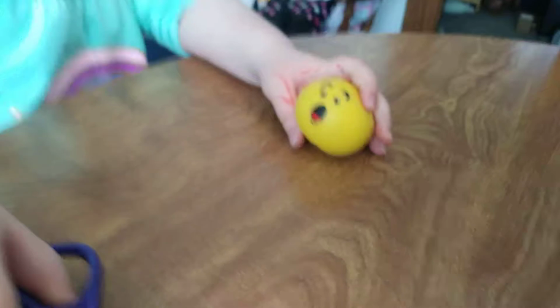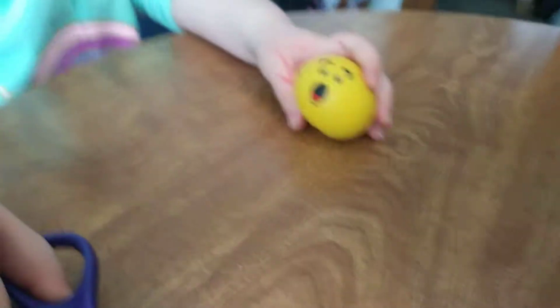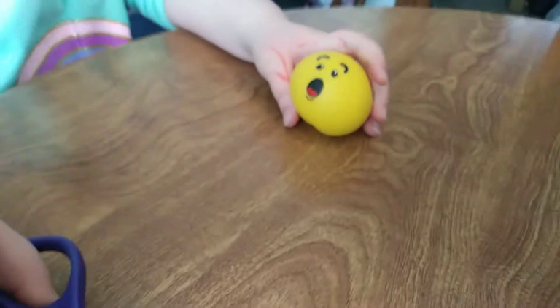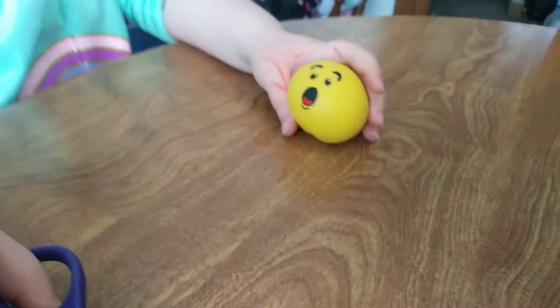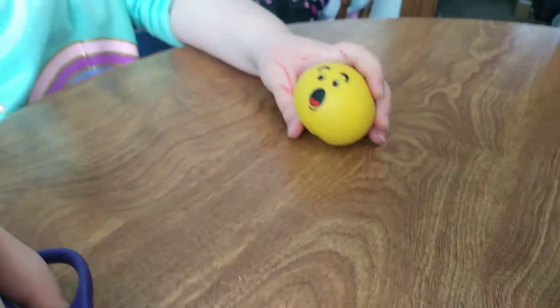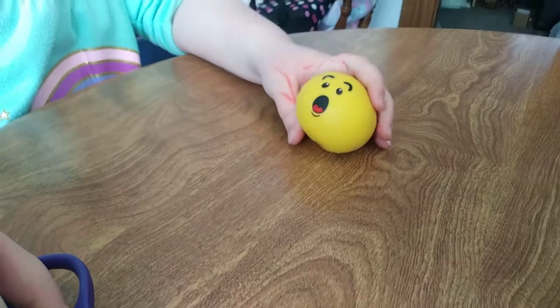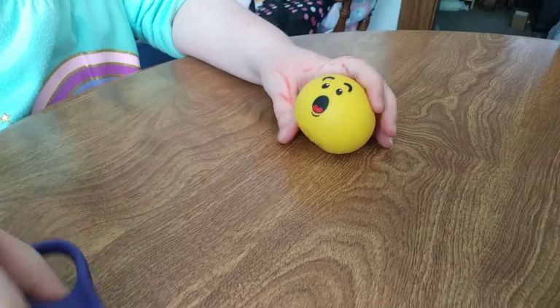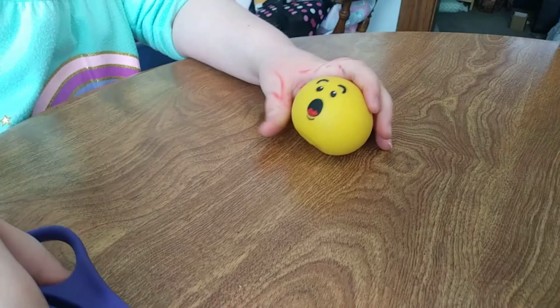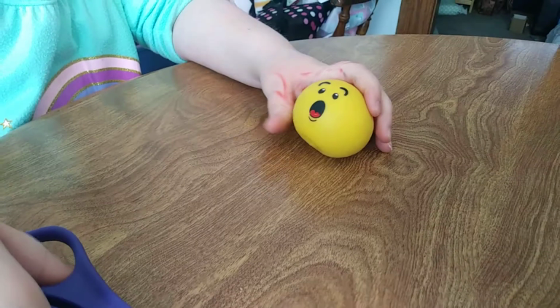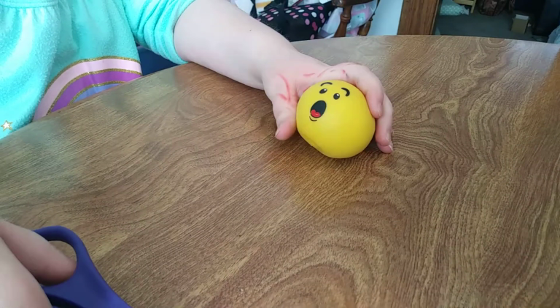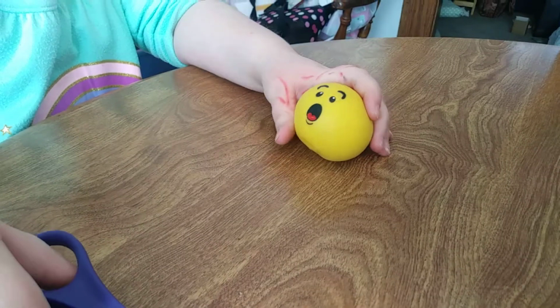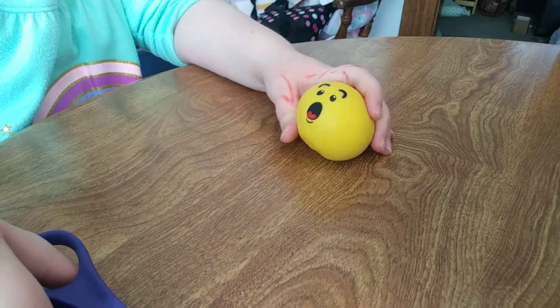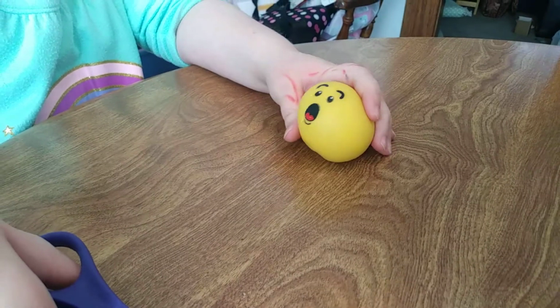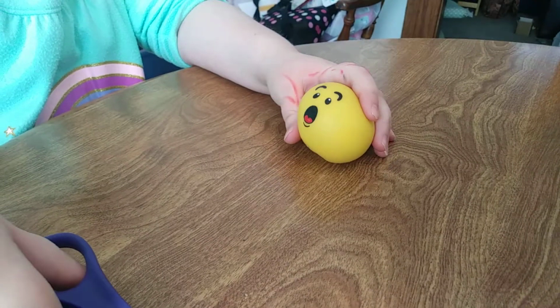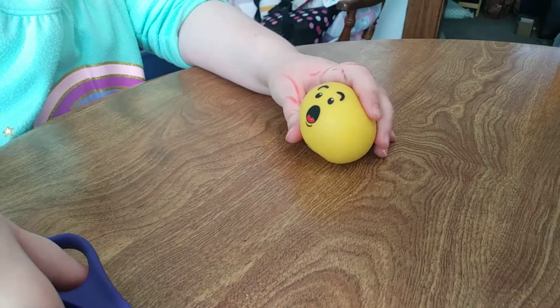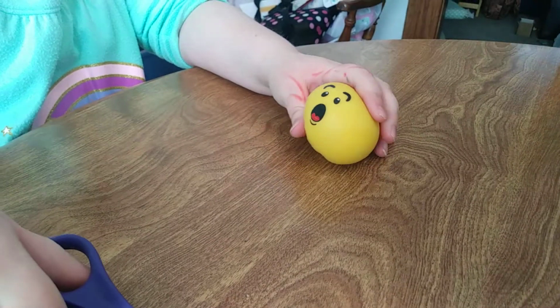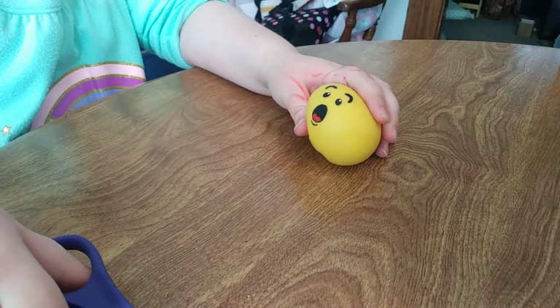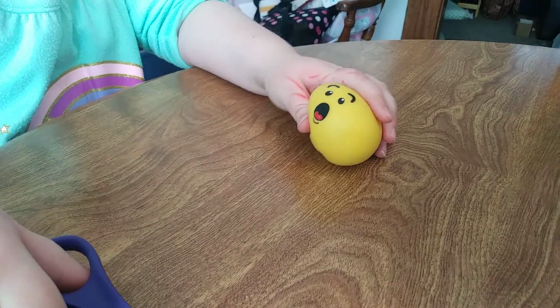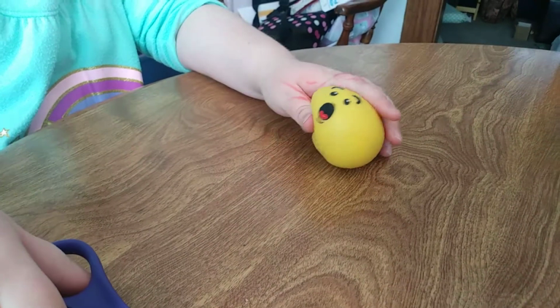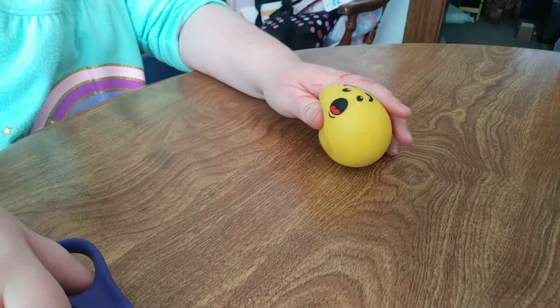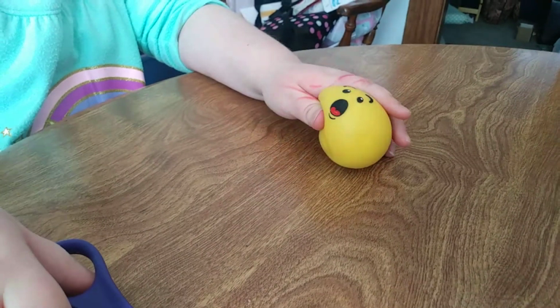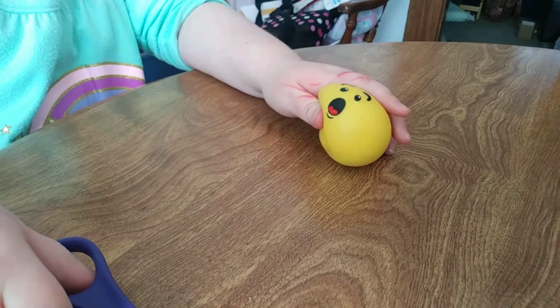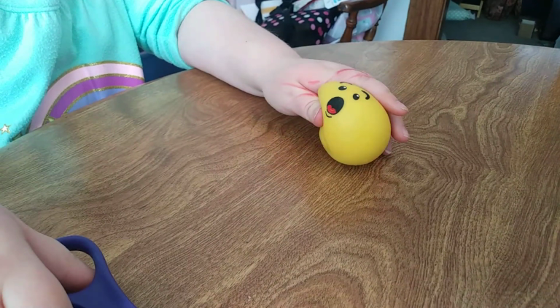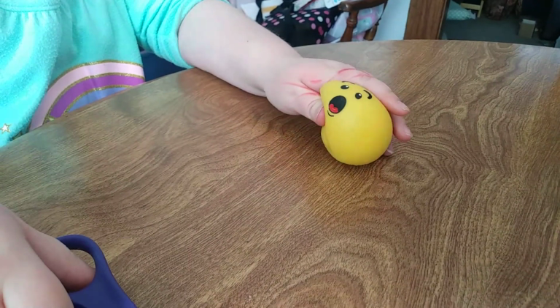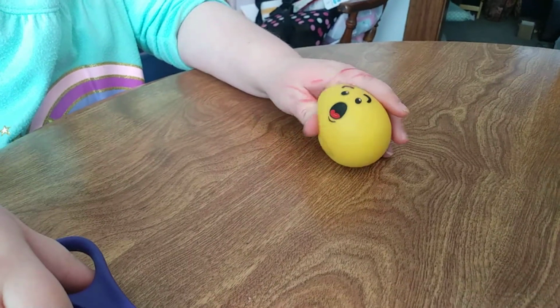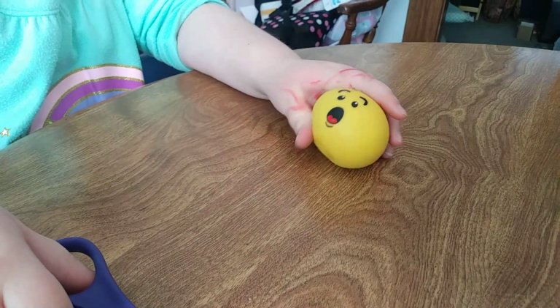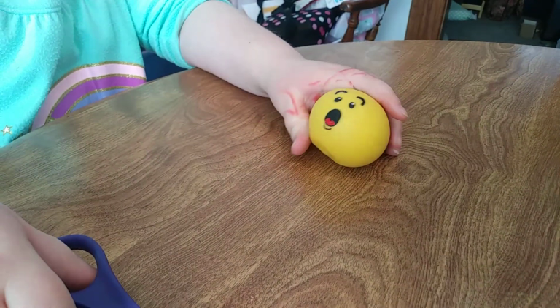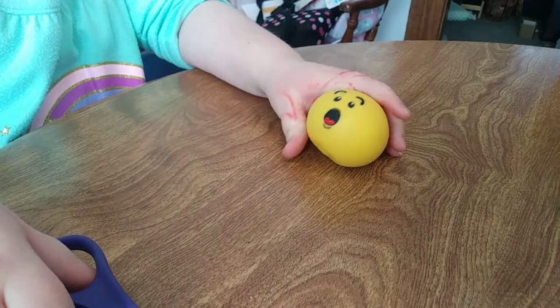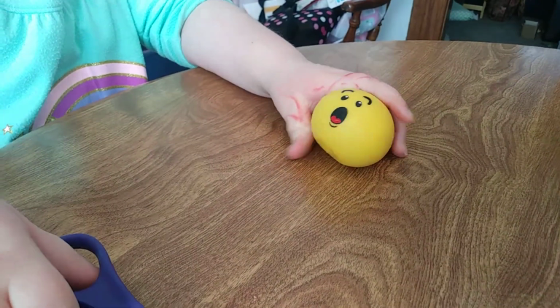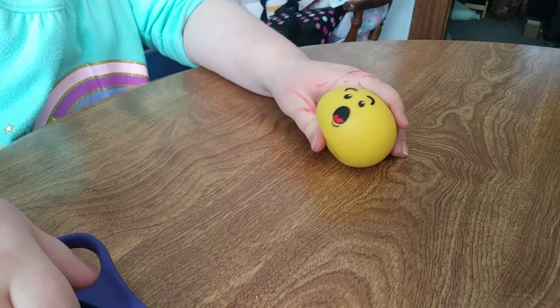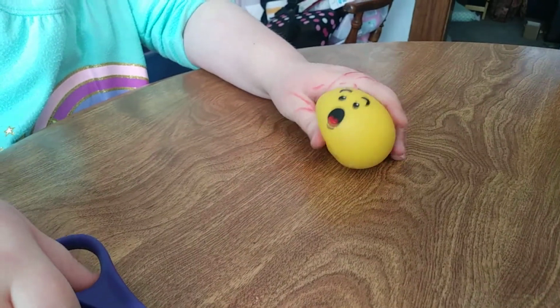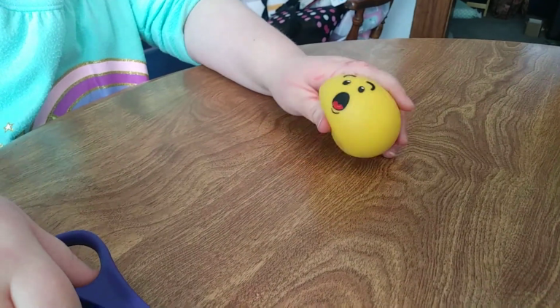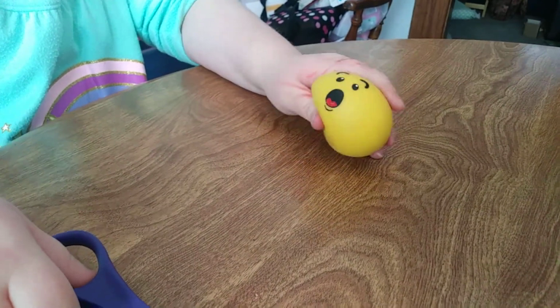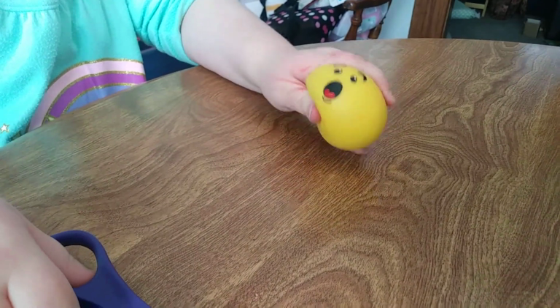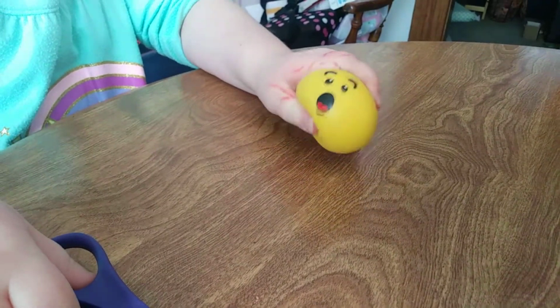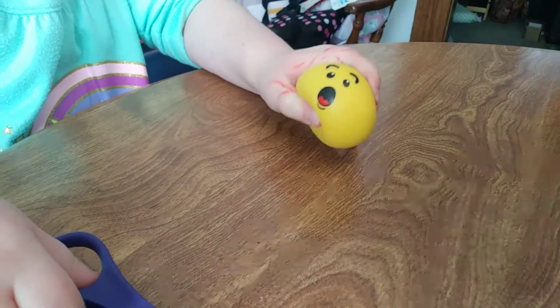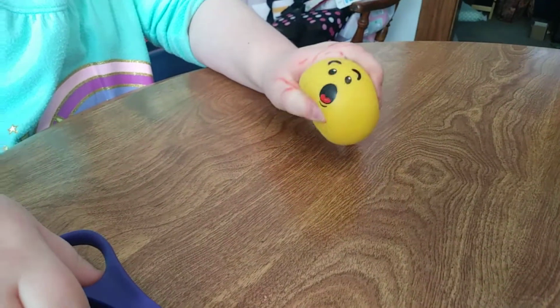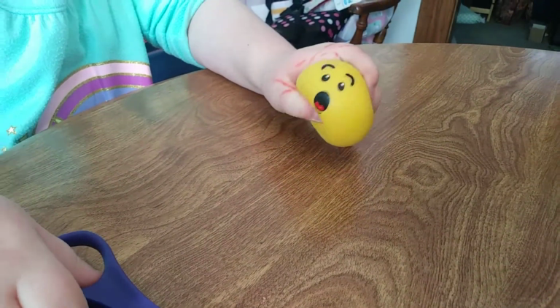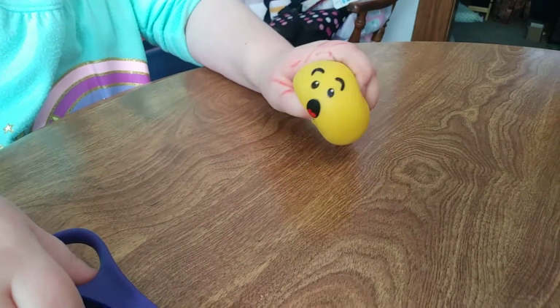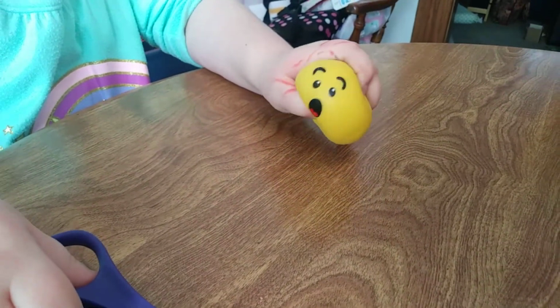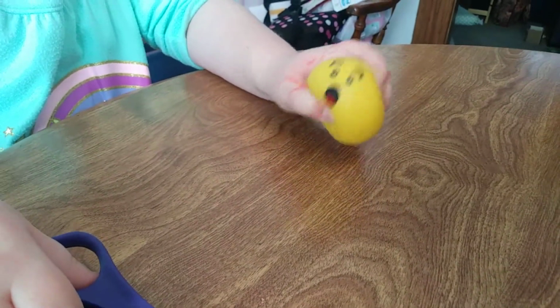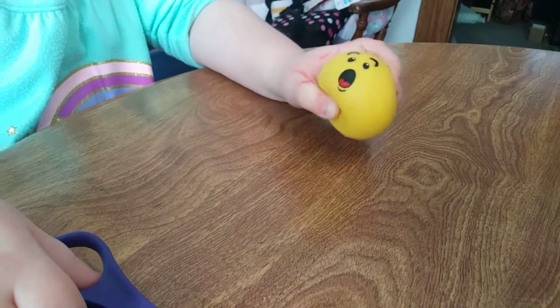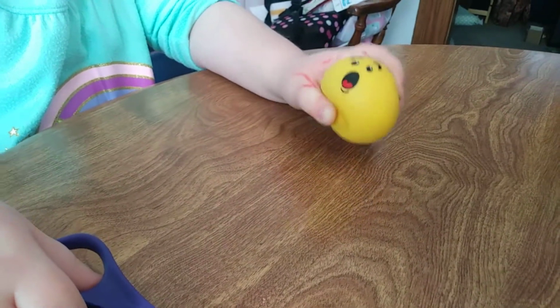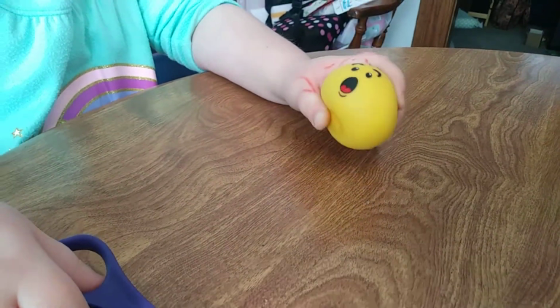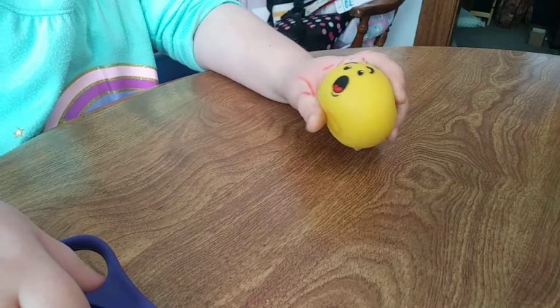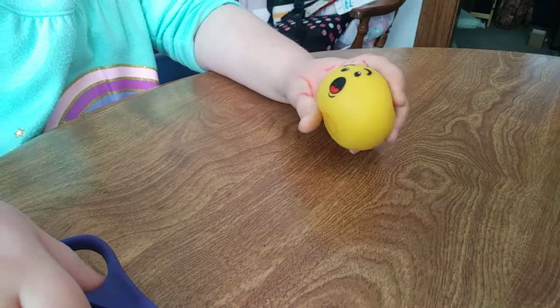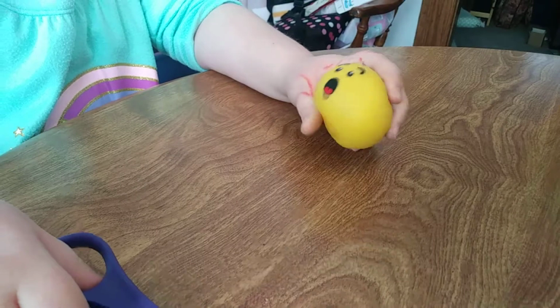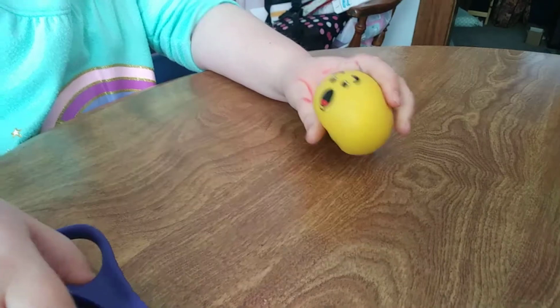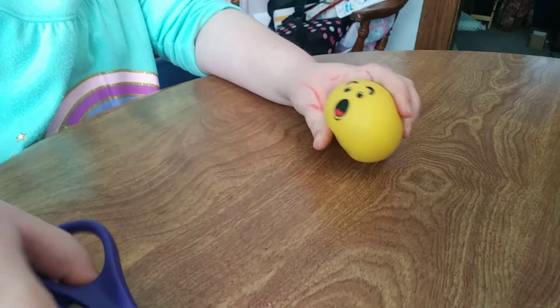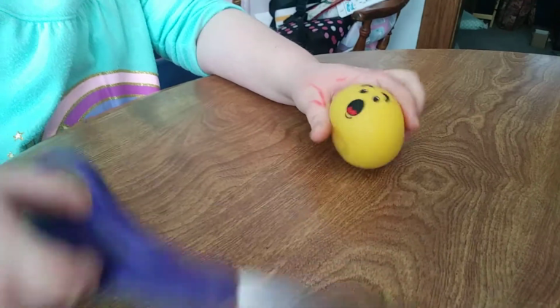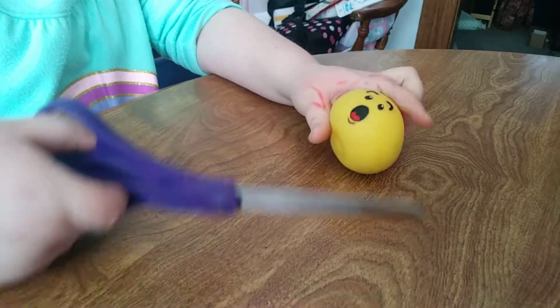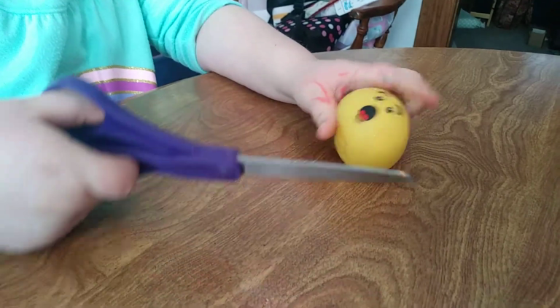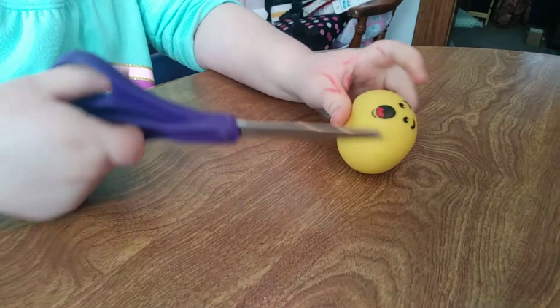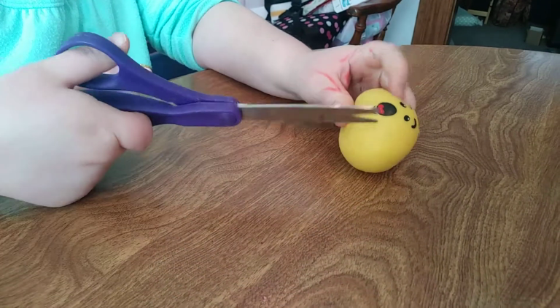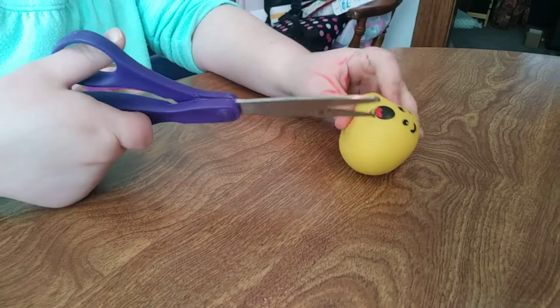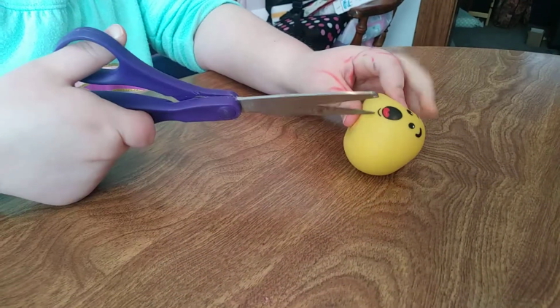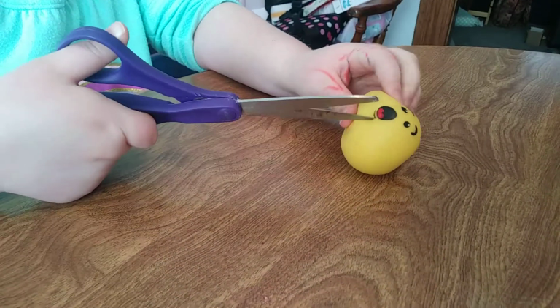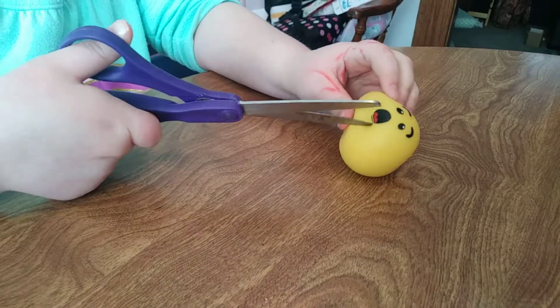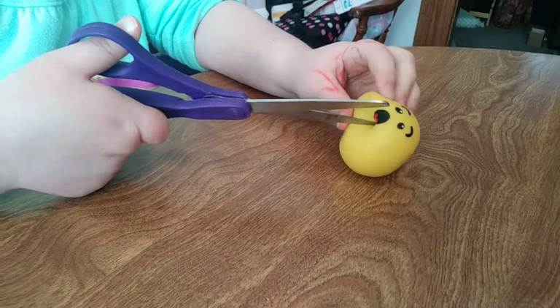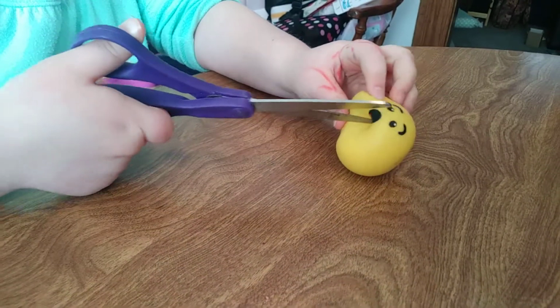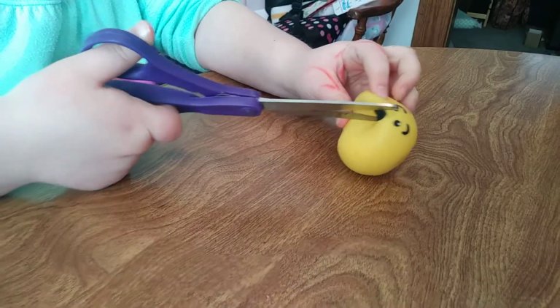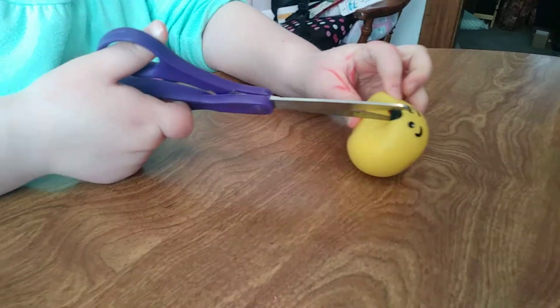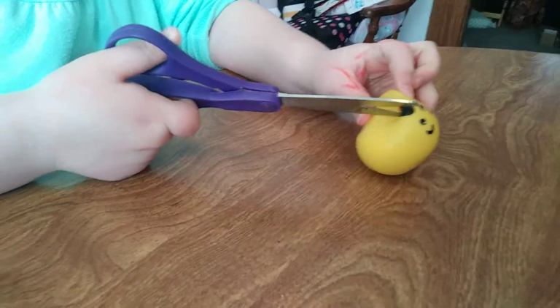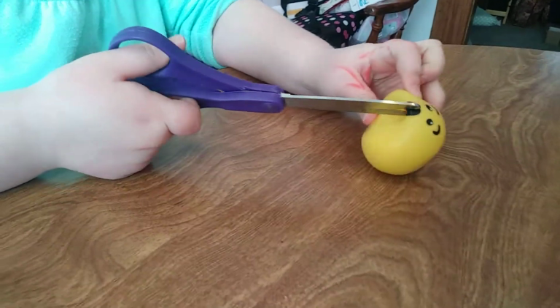Hi. Alright, this video is a little different. Instead of LOLs, we're going to cut open a stress ball to see what's on the inside.